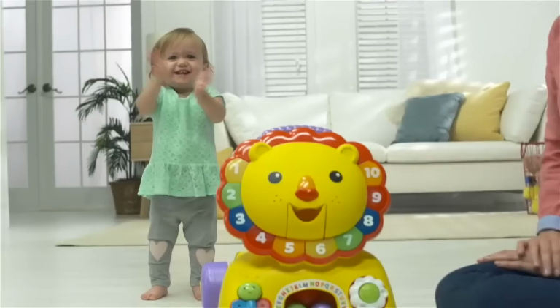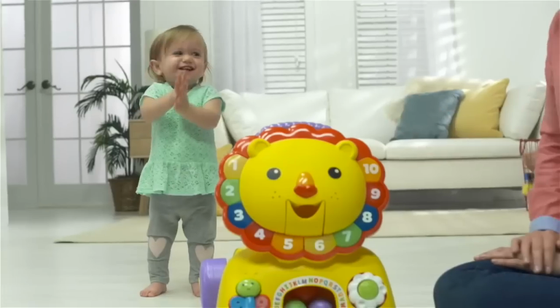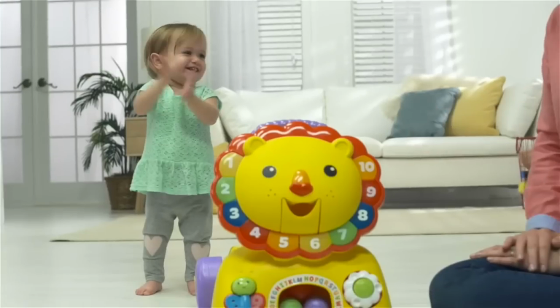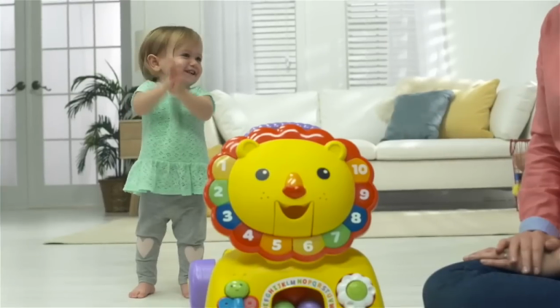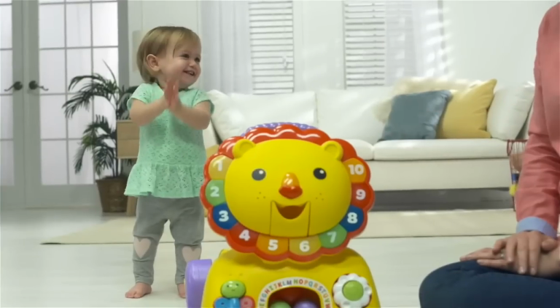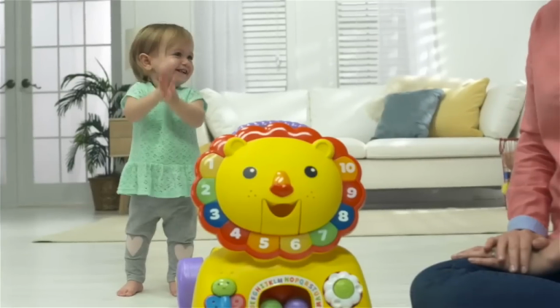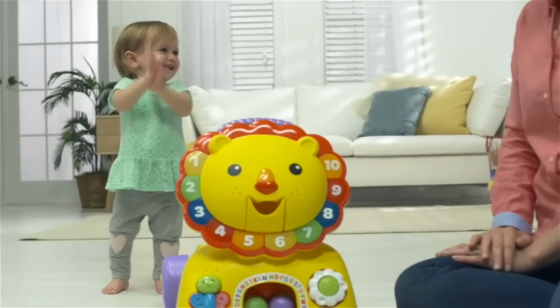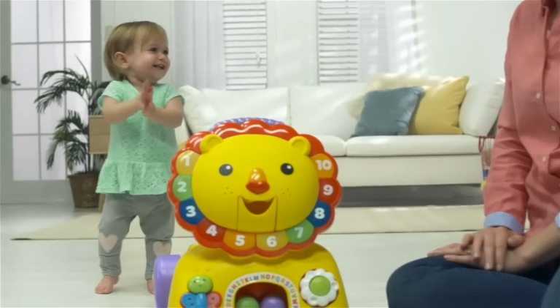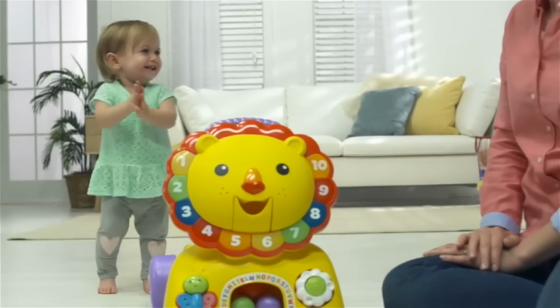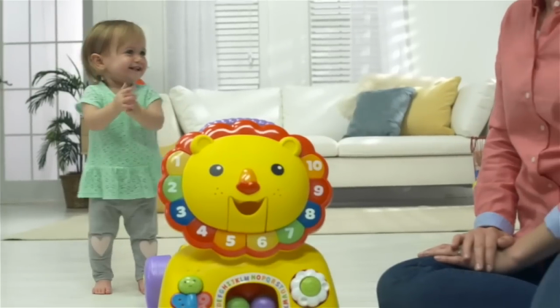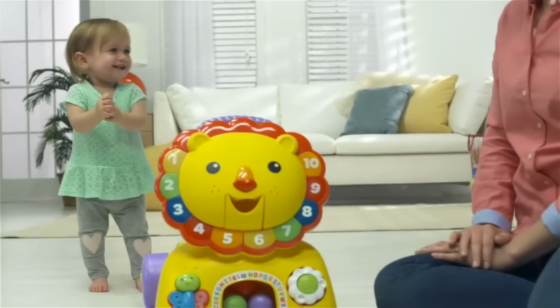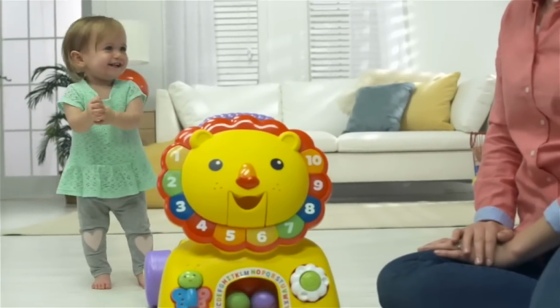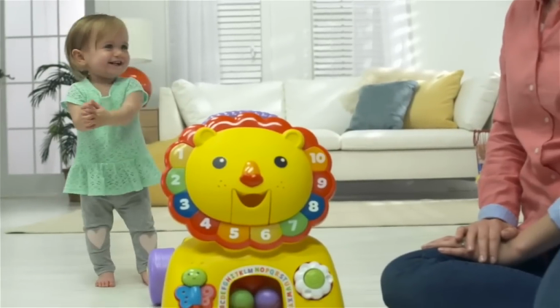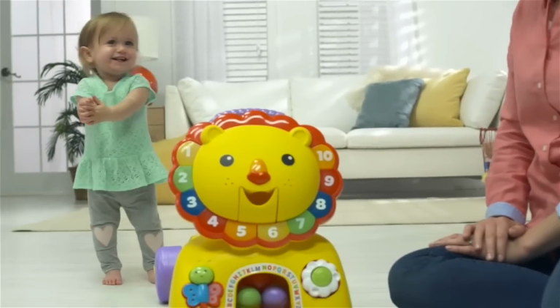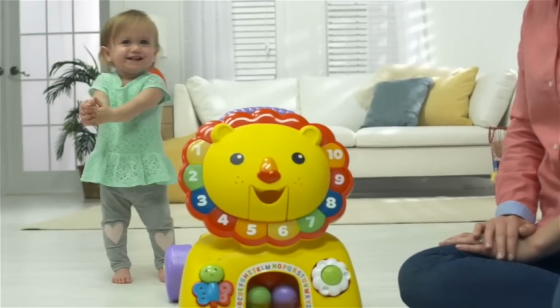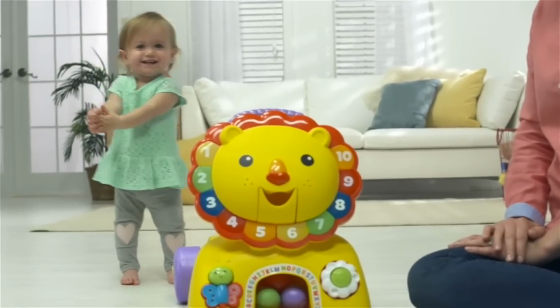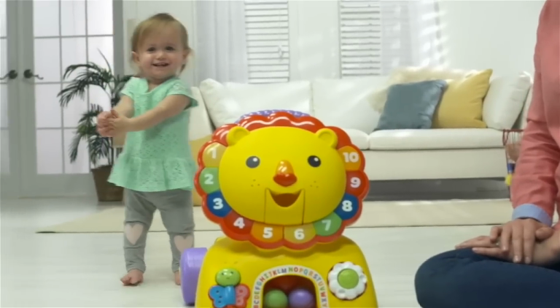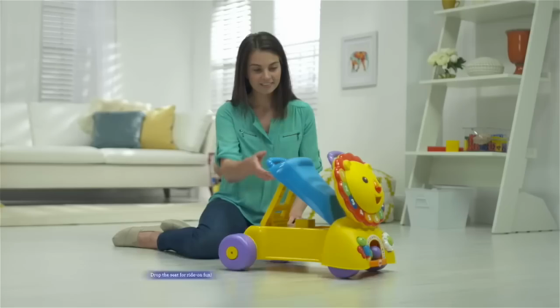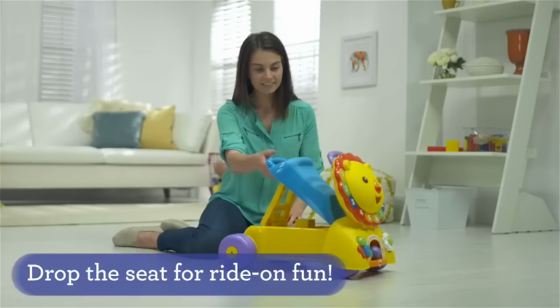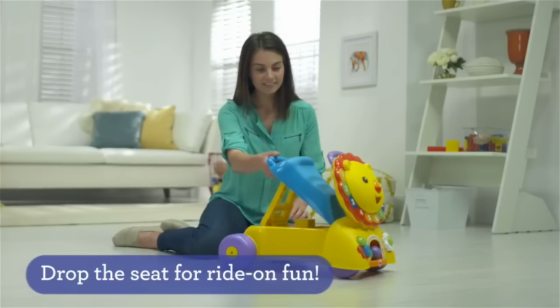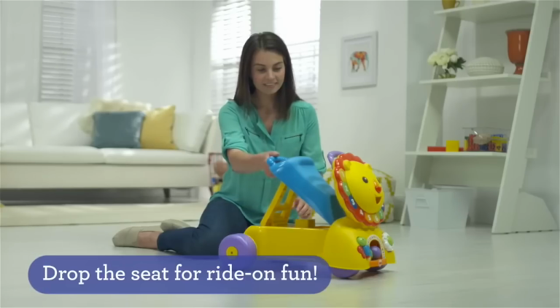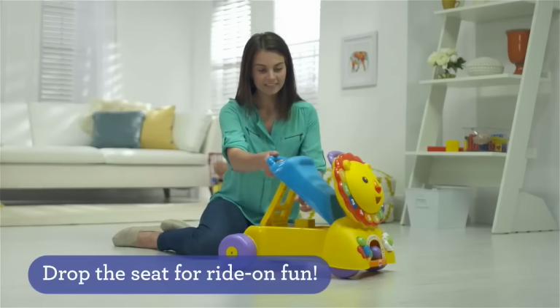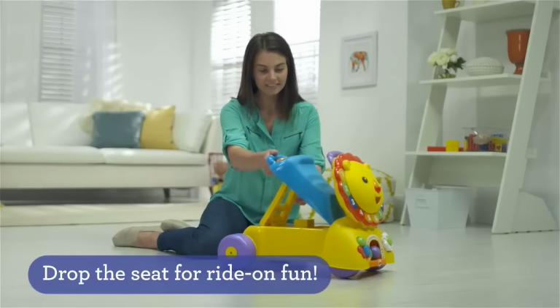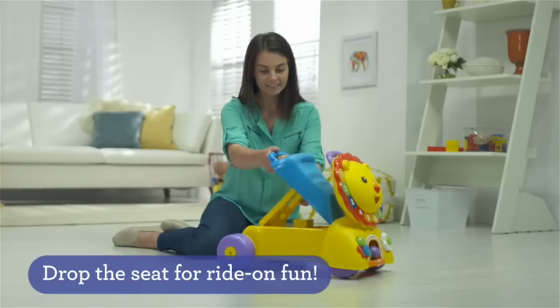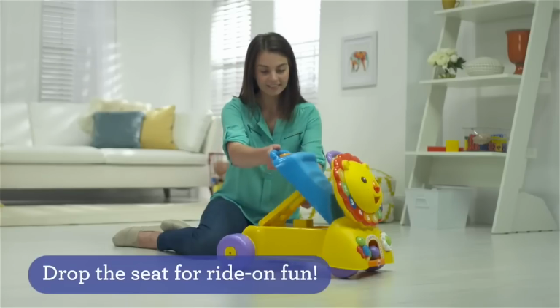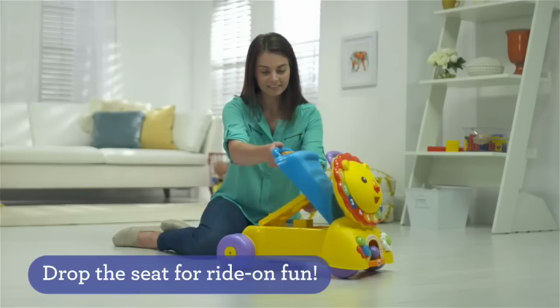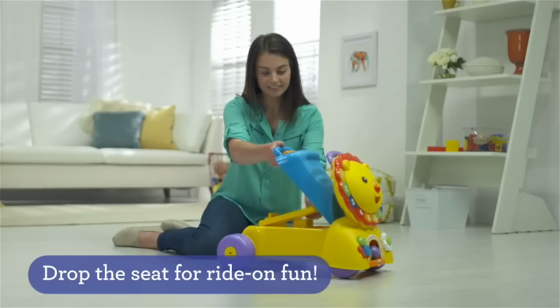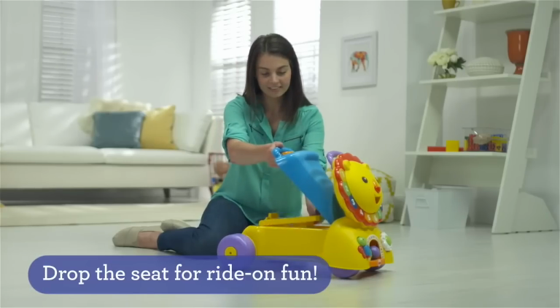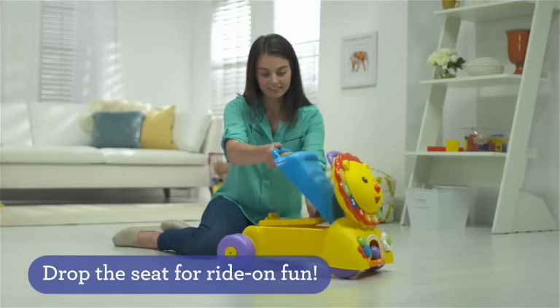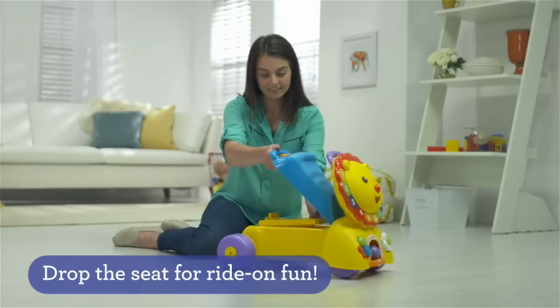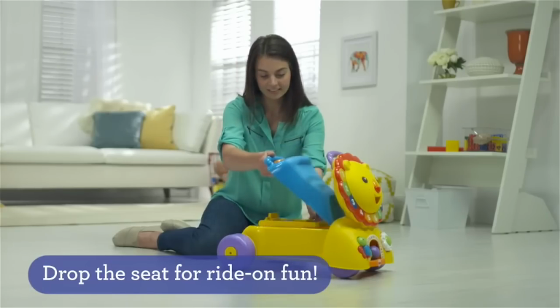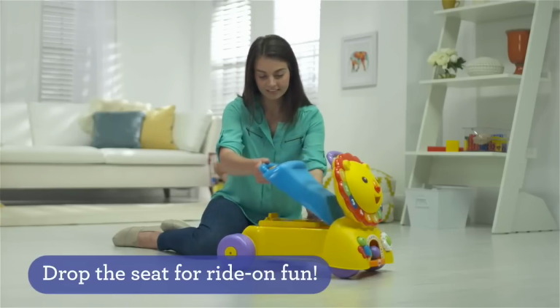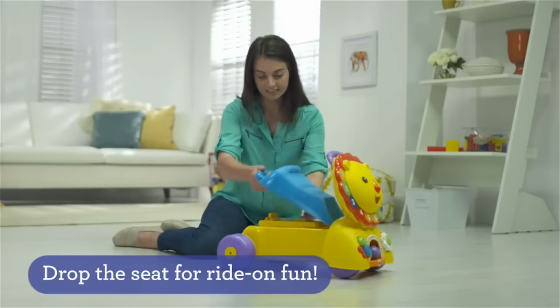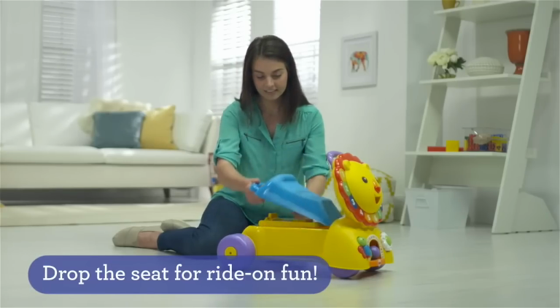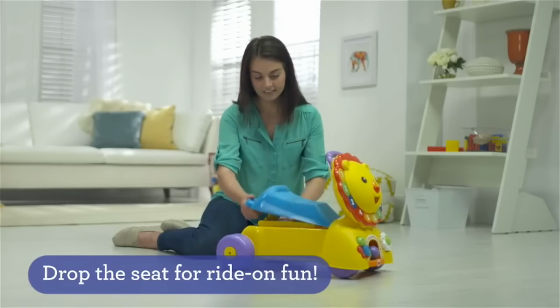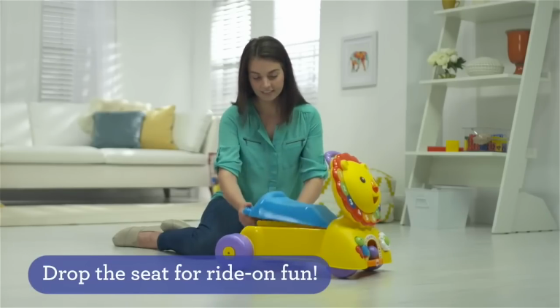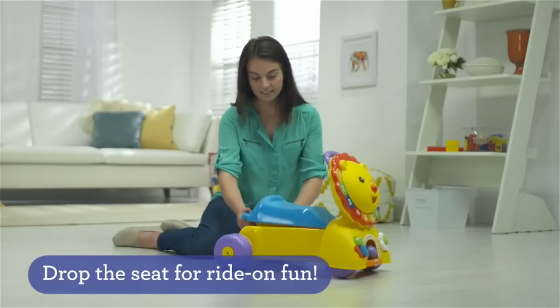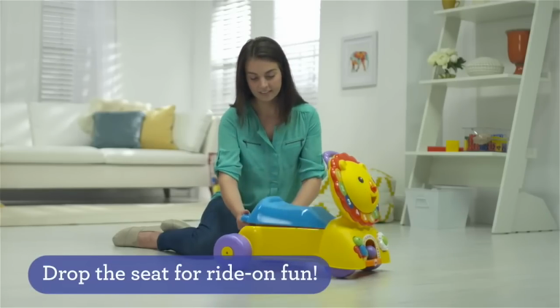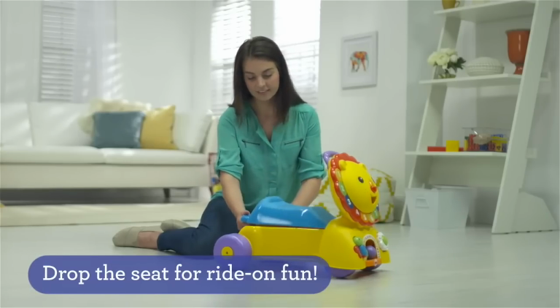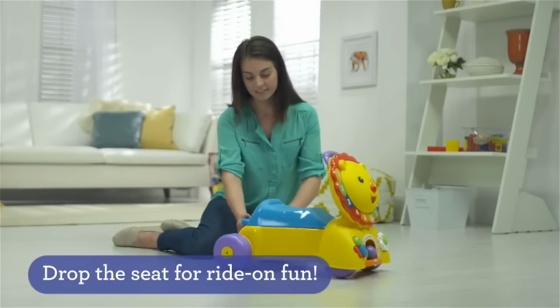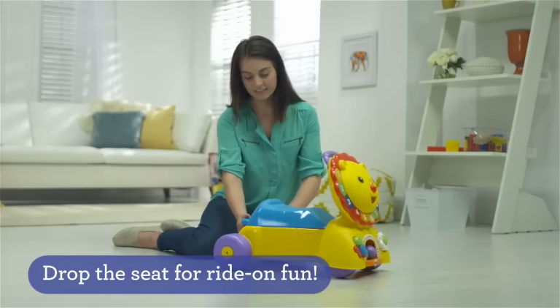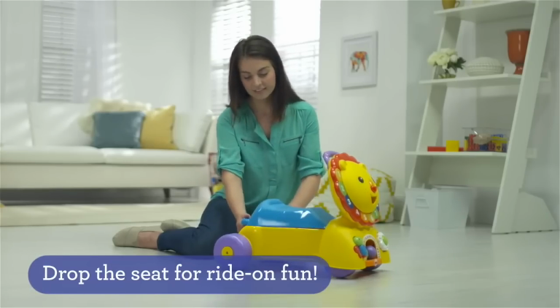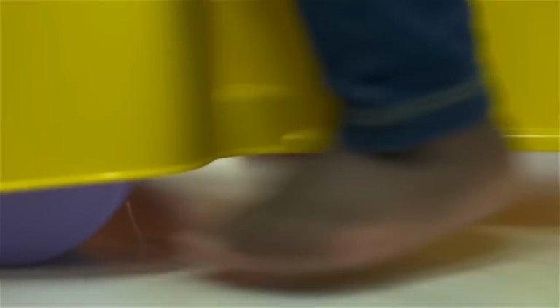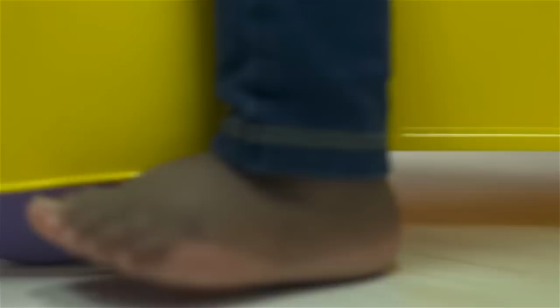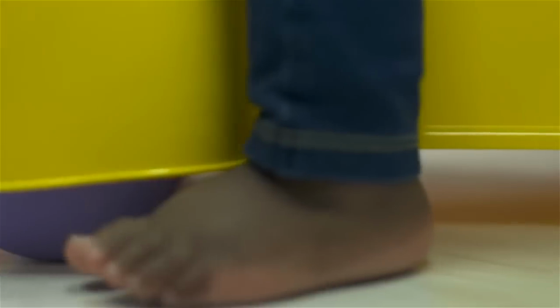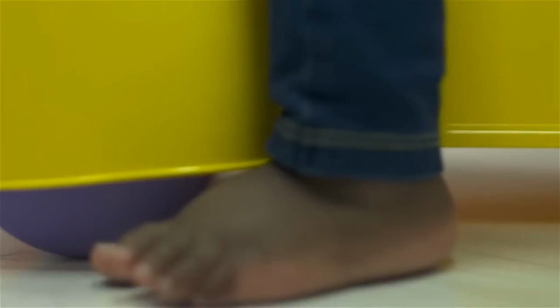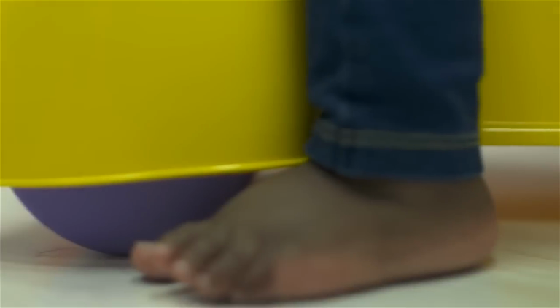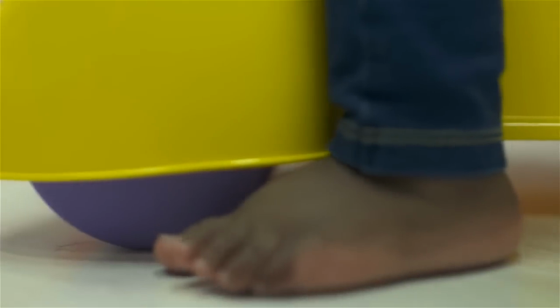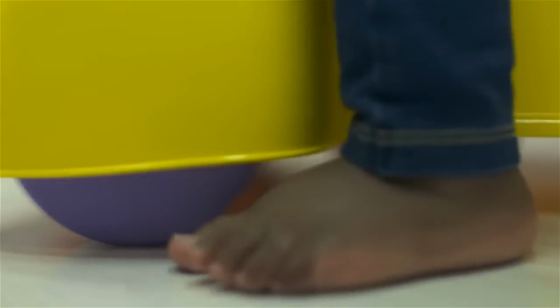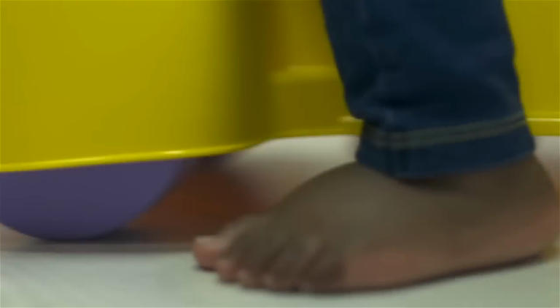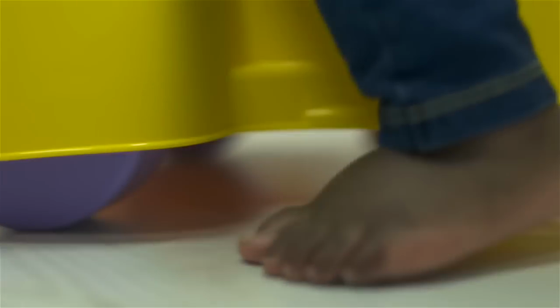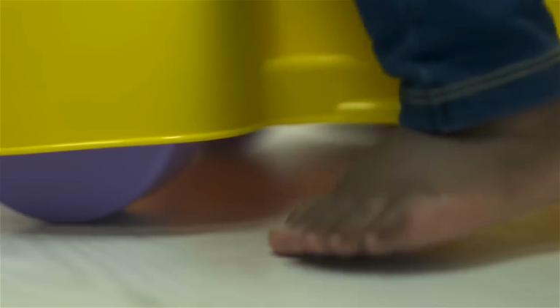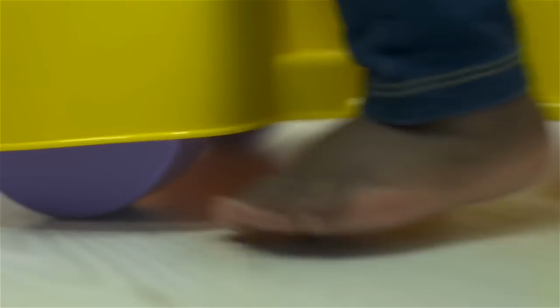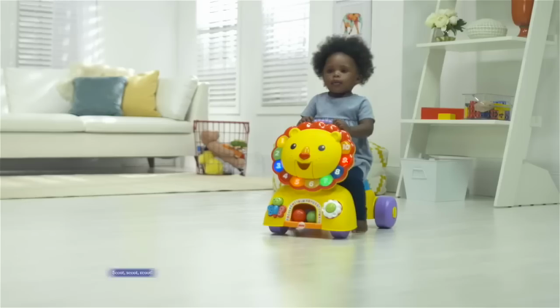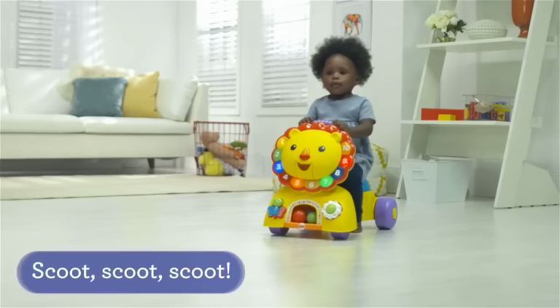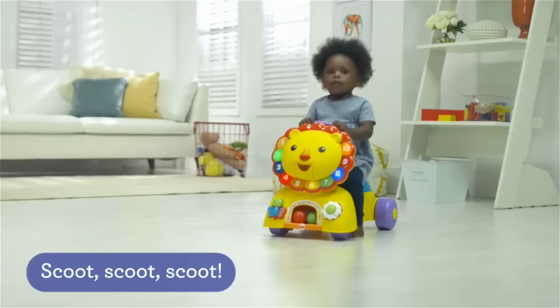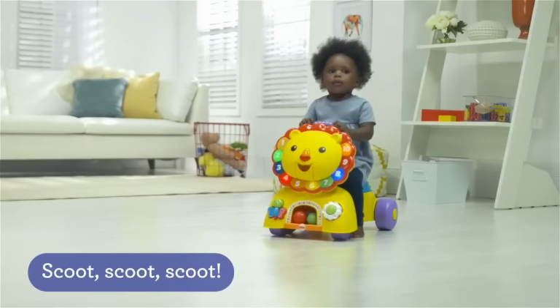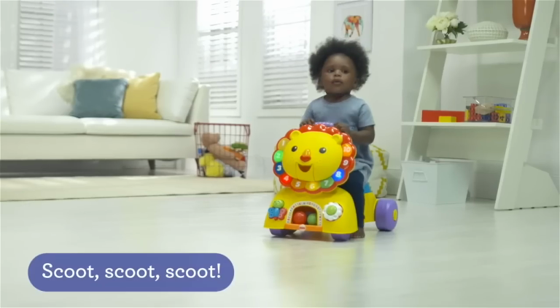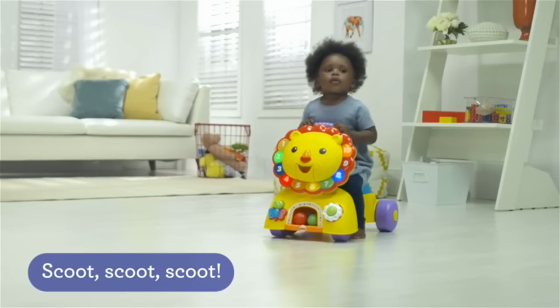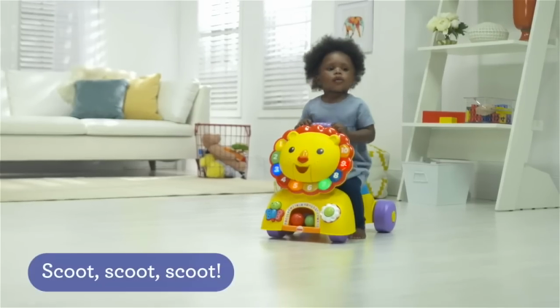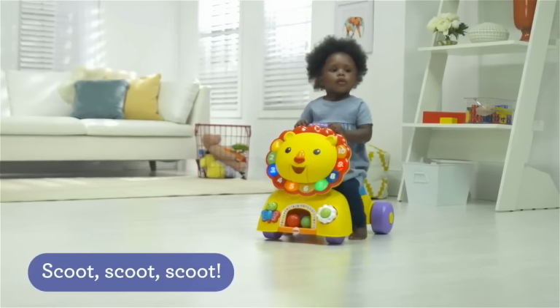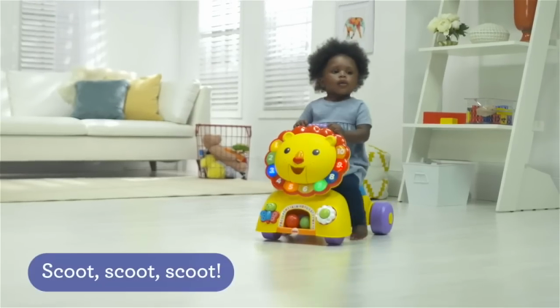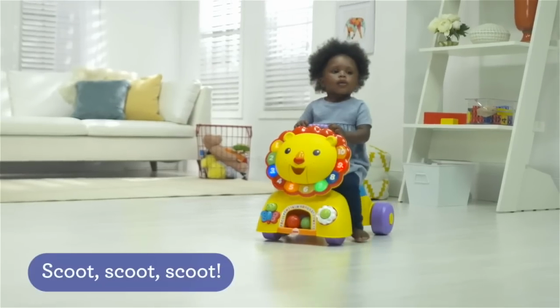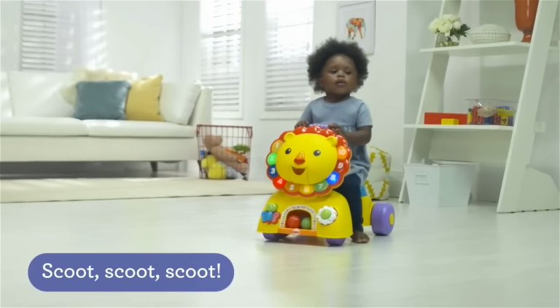Cha-la-la-la, he-he-he, I love it when you move with me! That's the way!